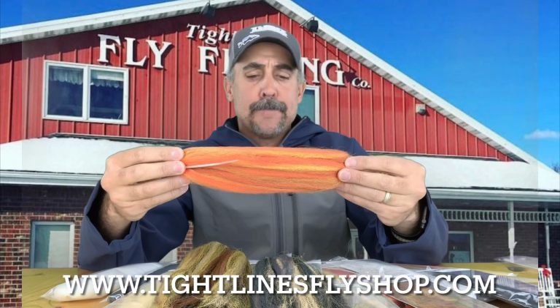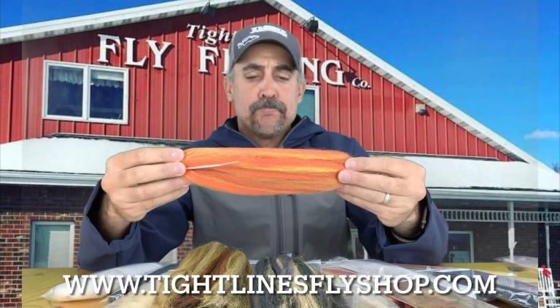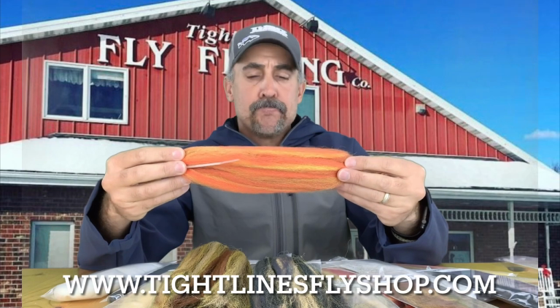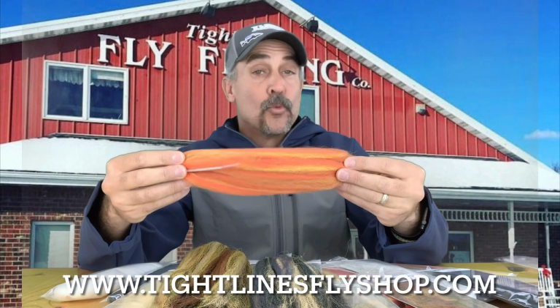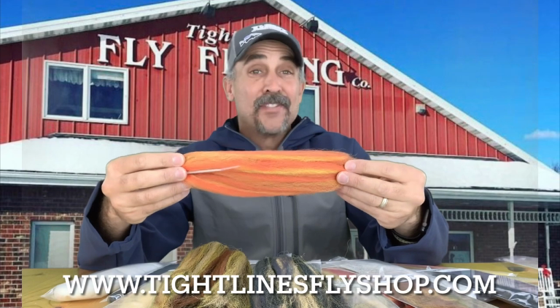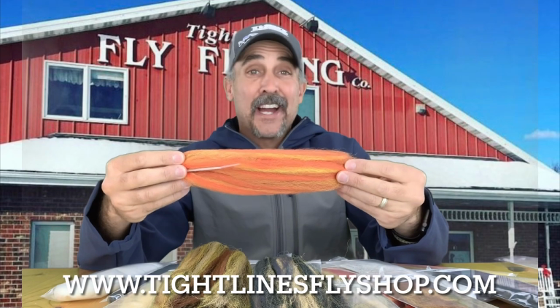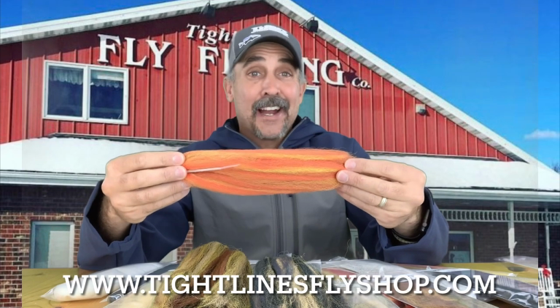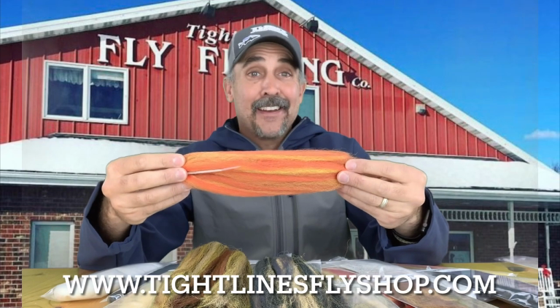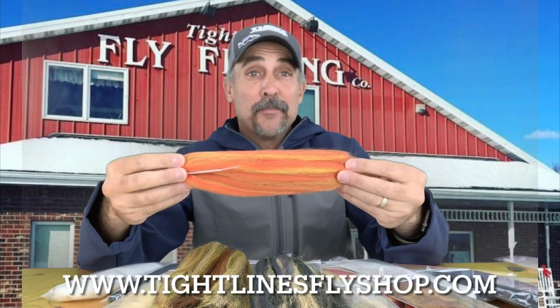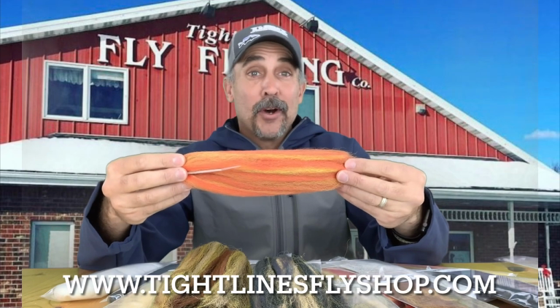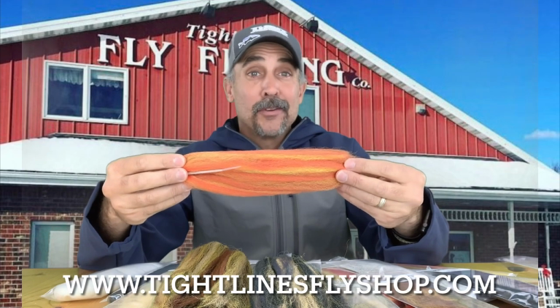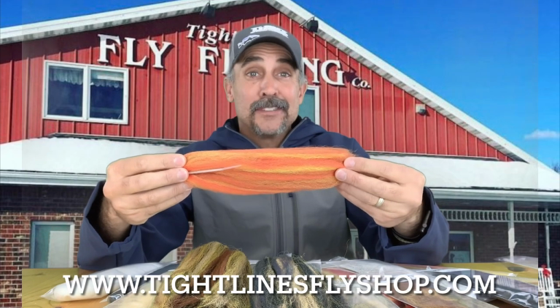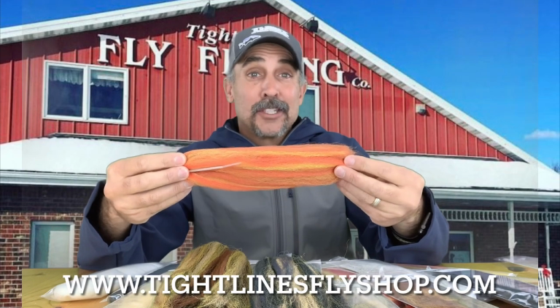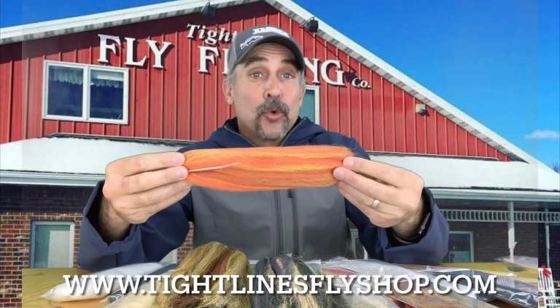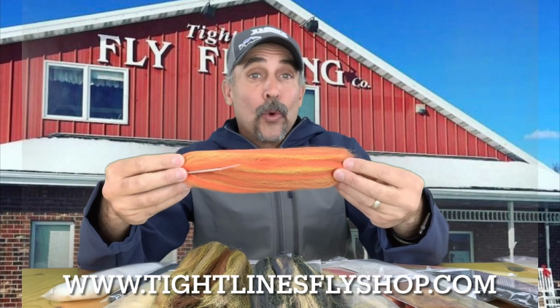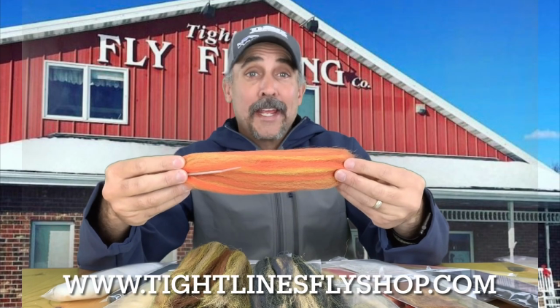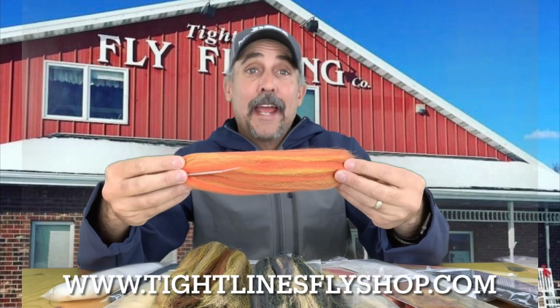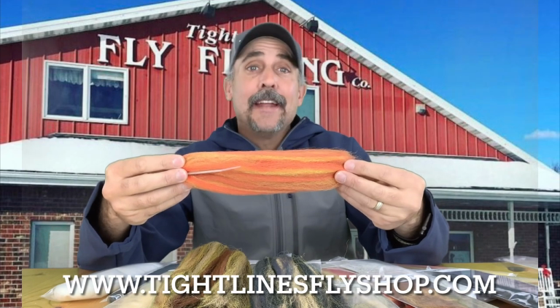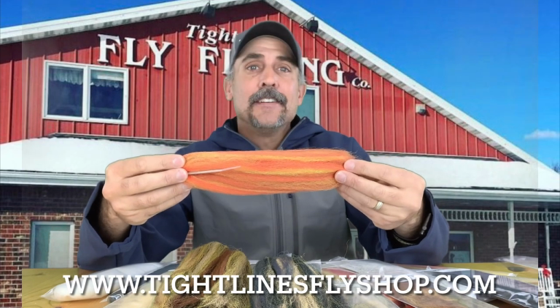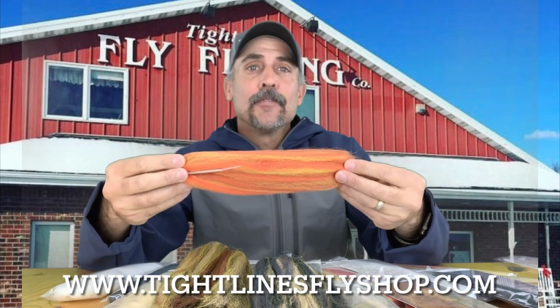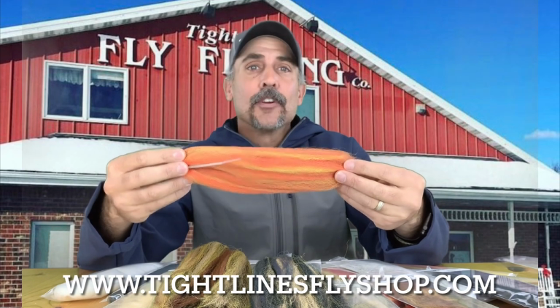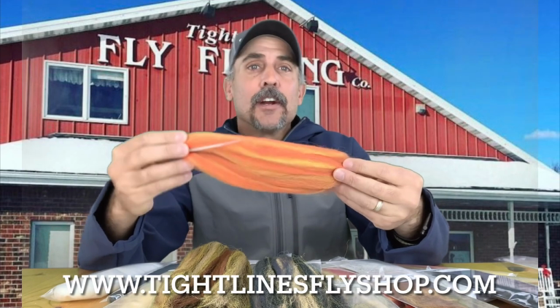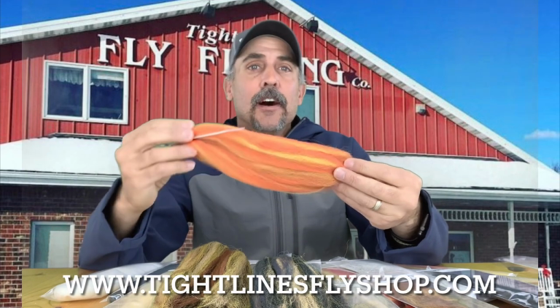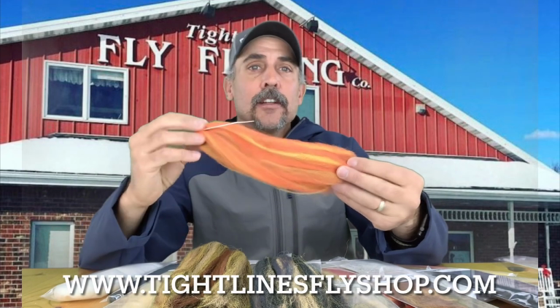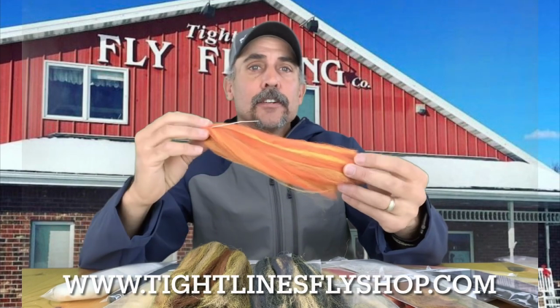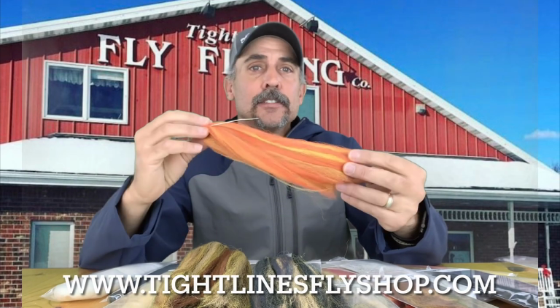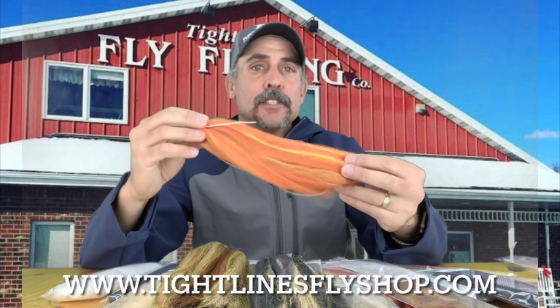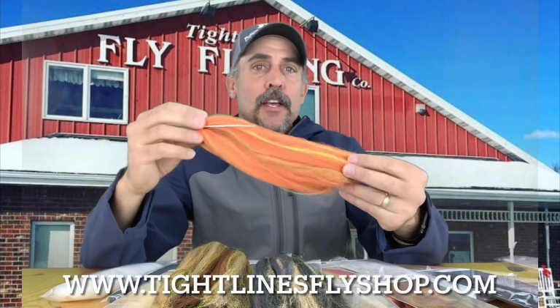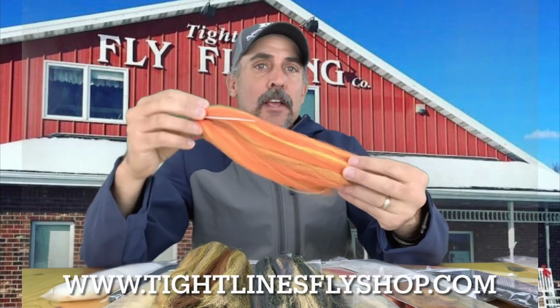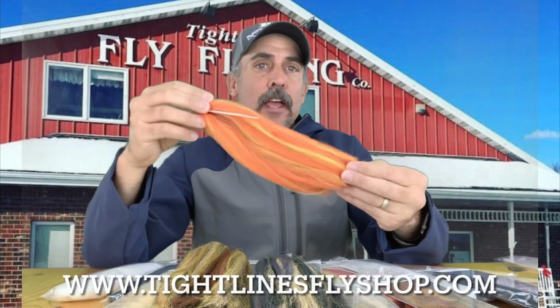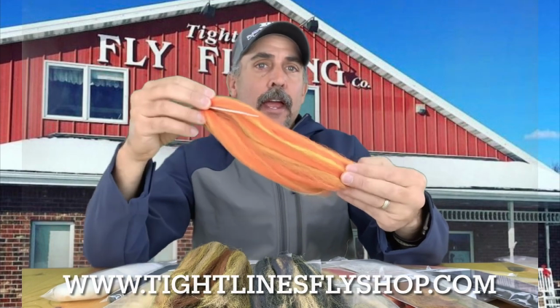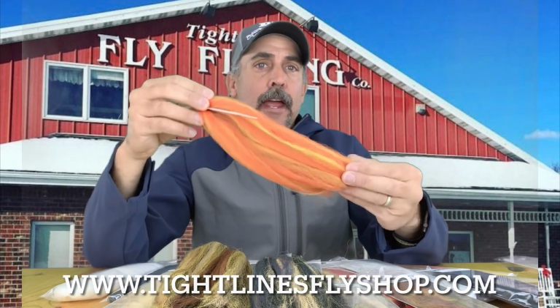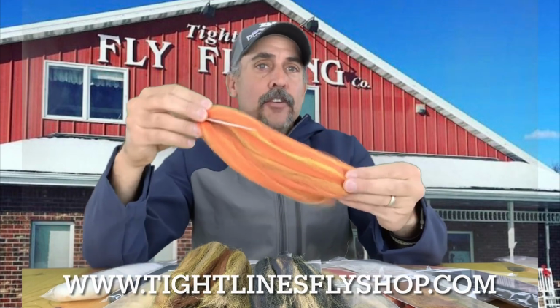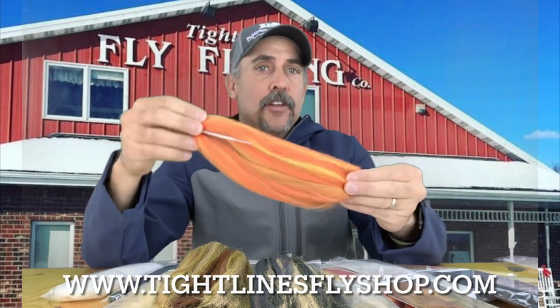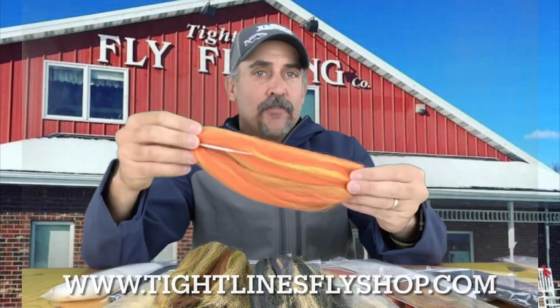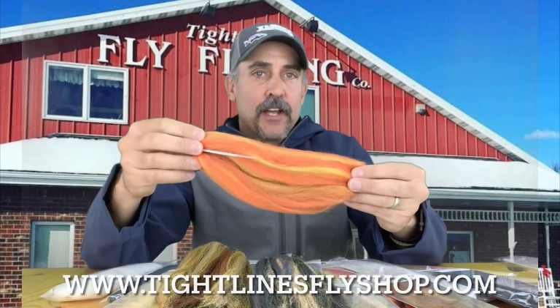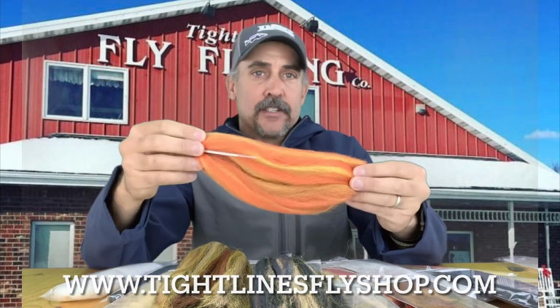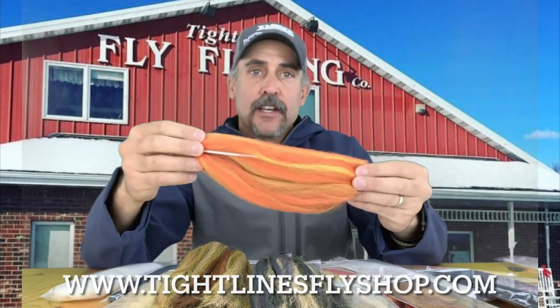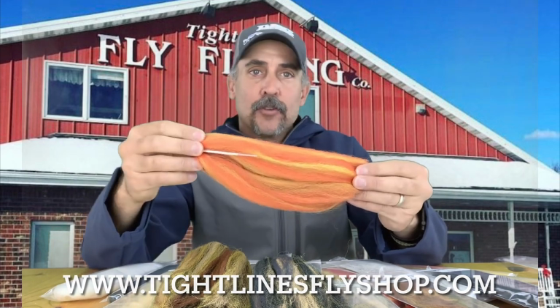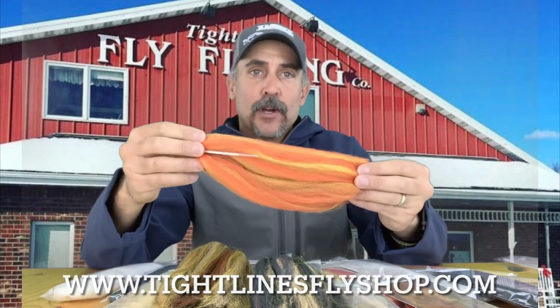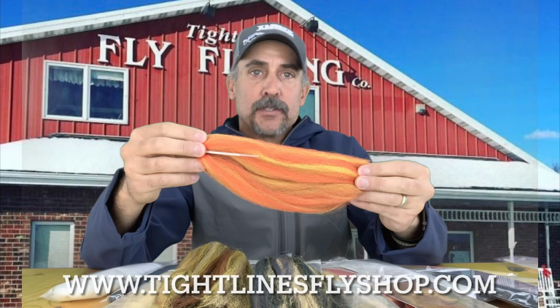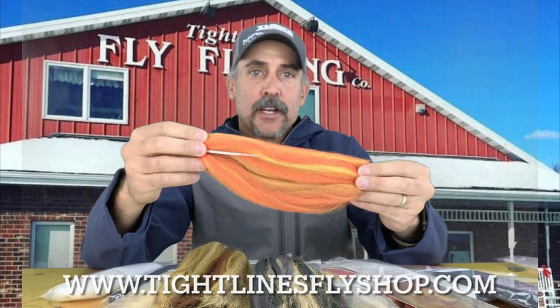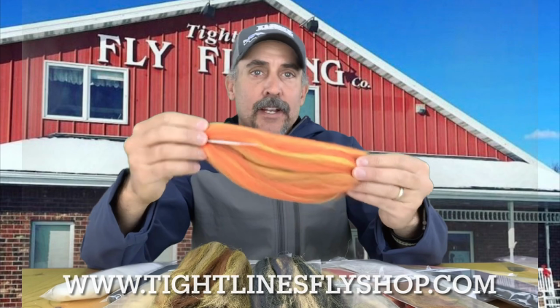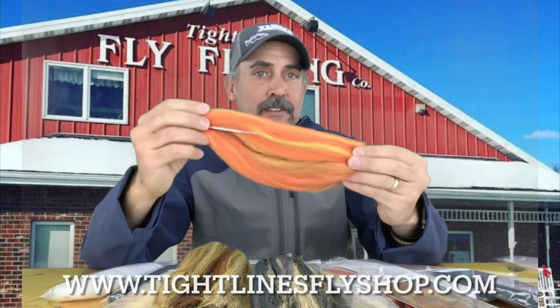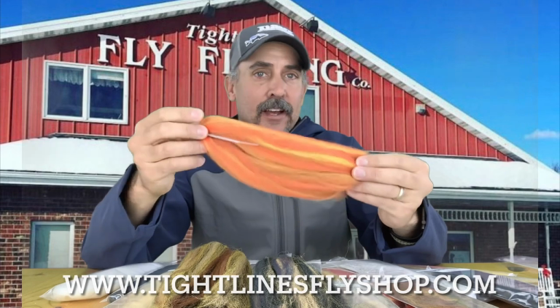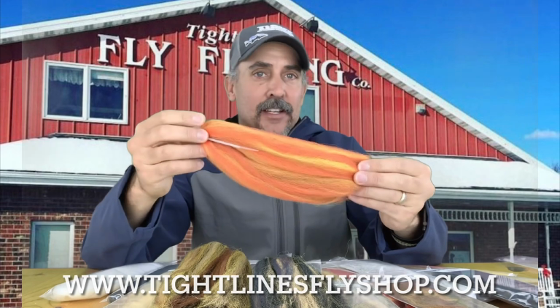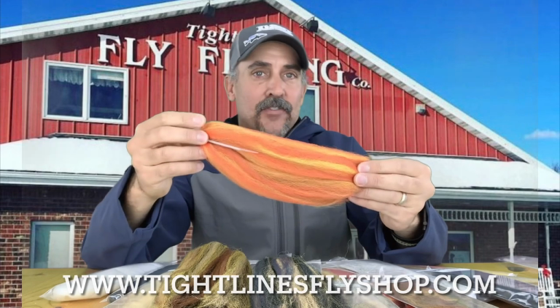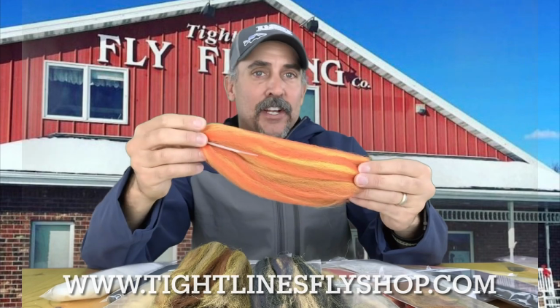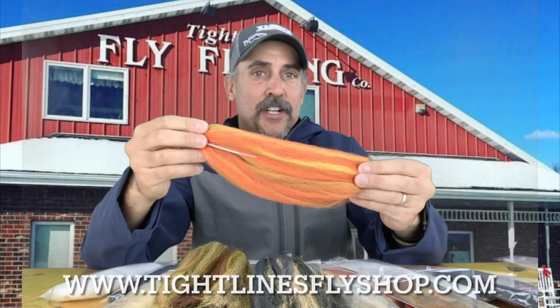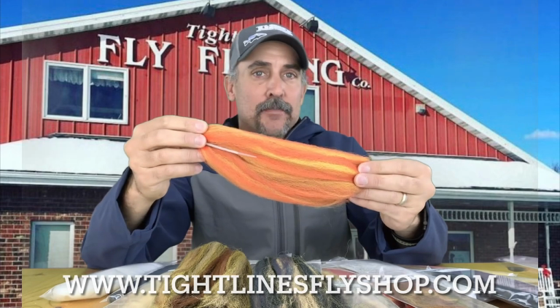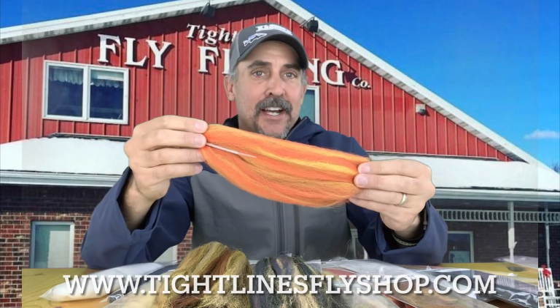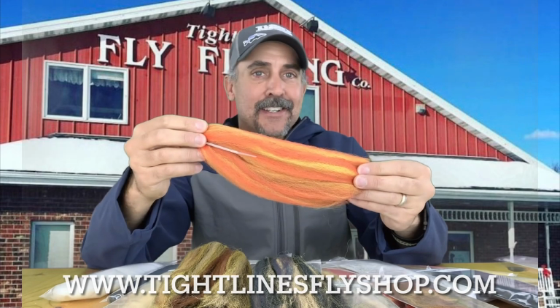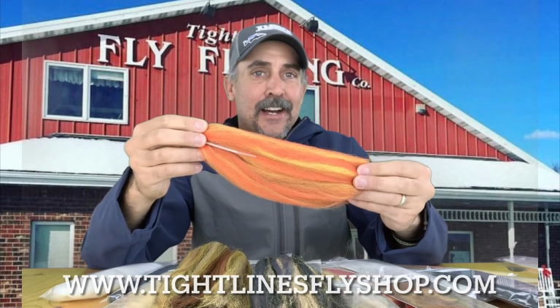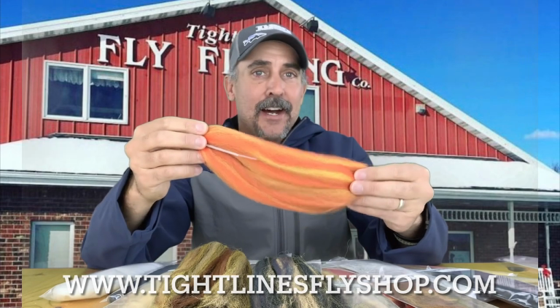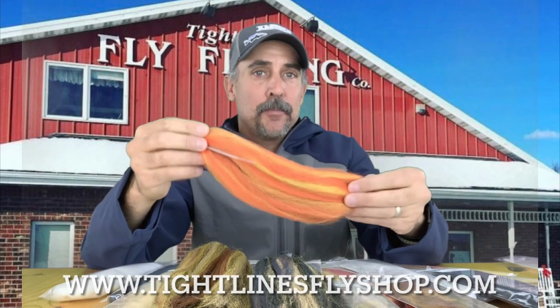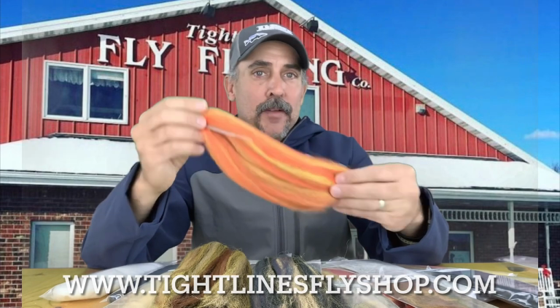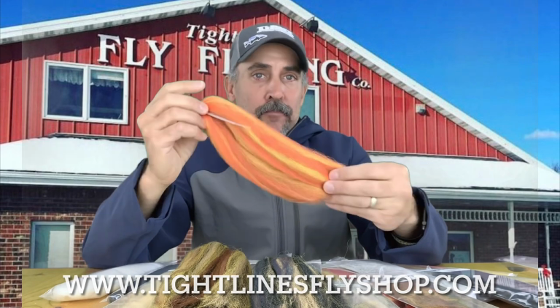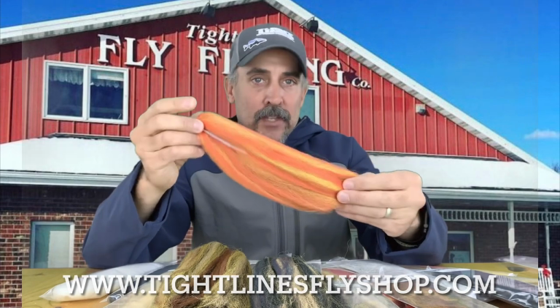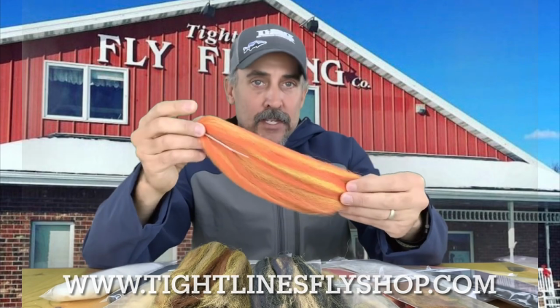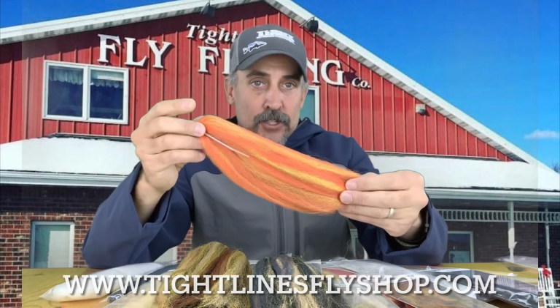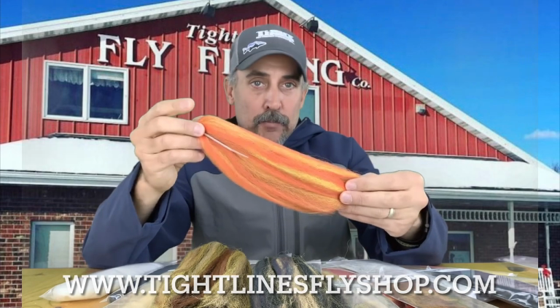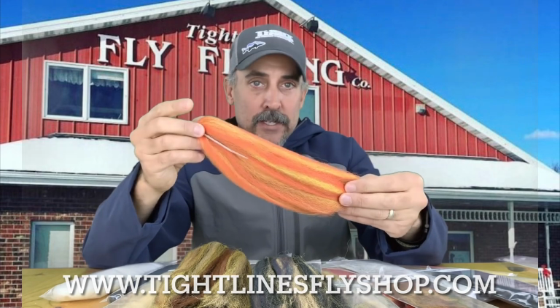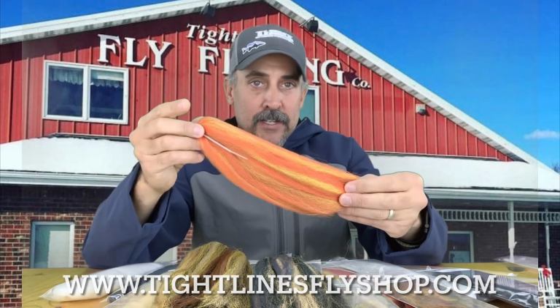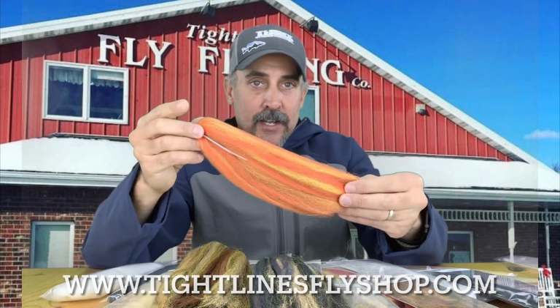We've got it in about 28 different colors and you can find this on the website at TightlinesFlyShop.com. Get your Pesca hair.